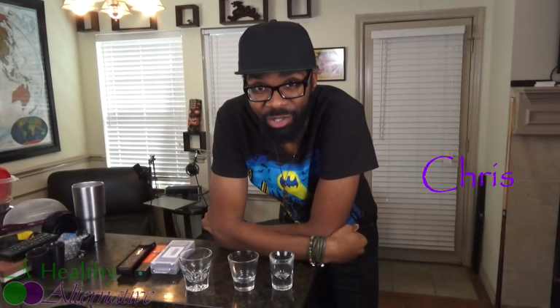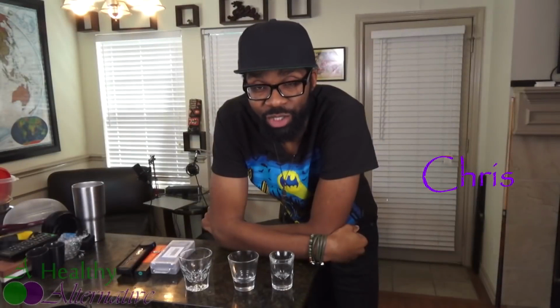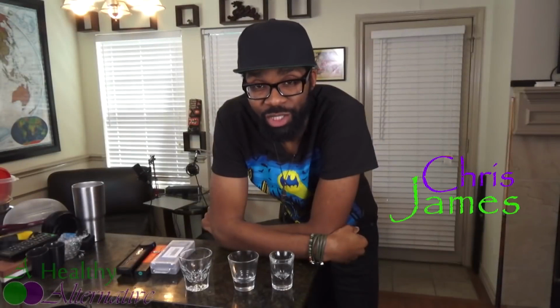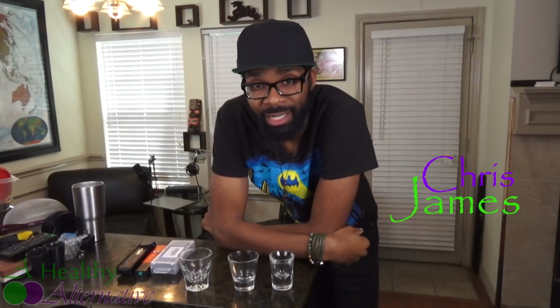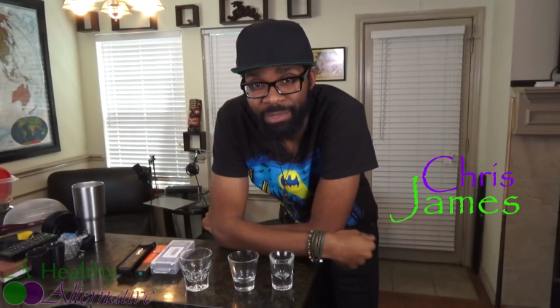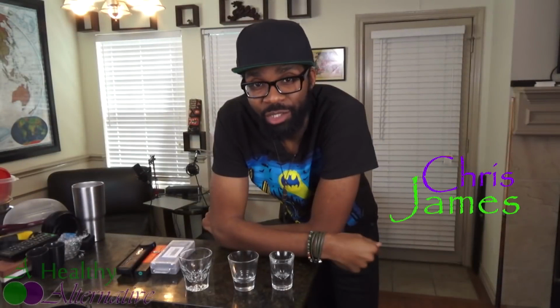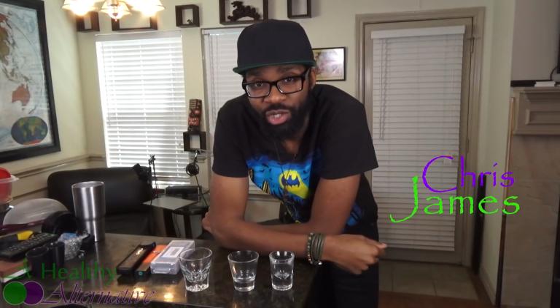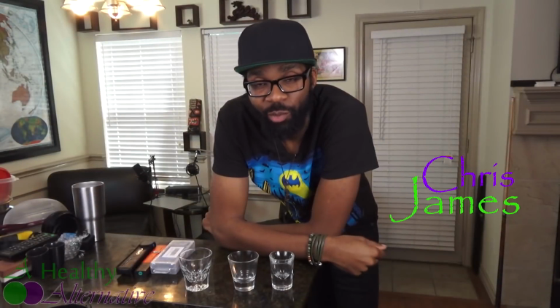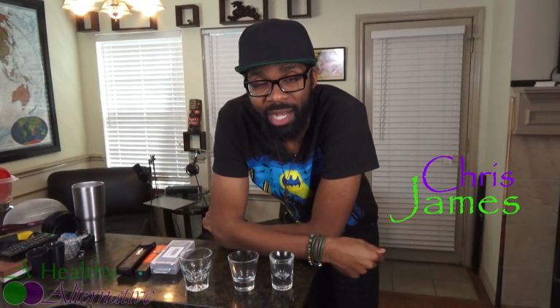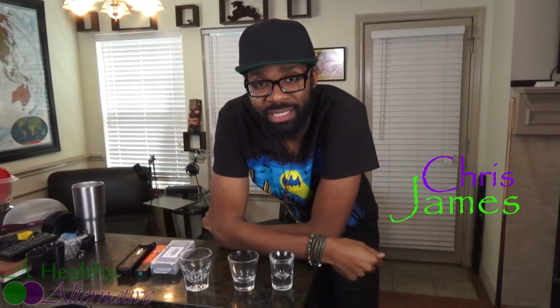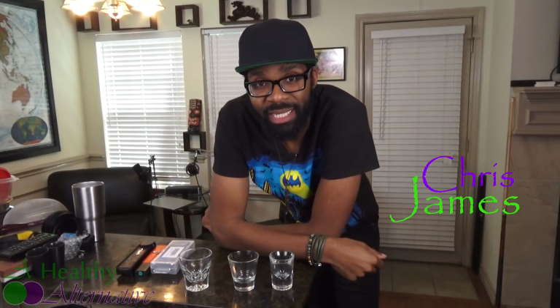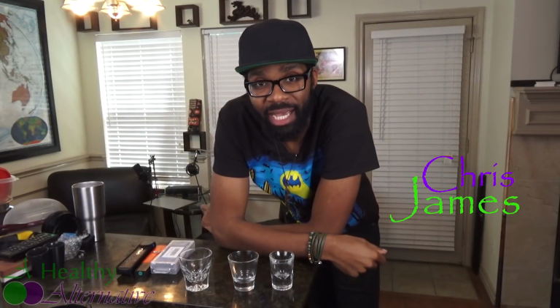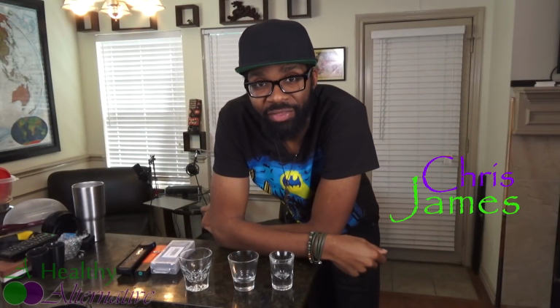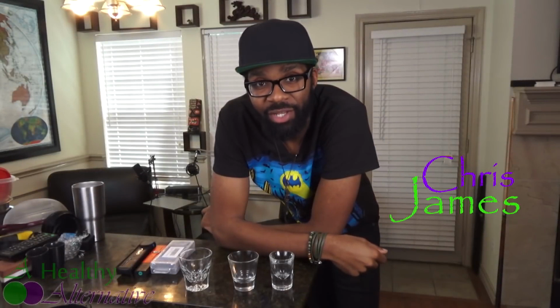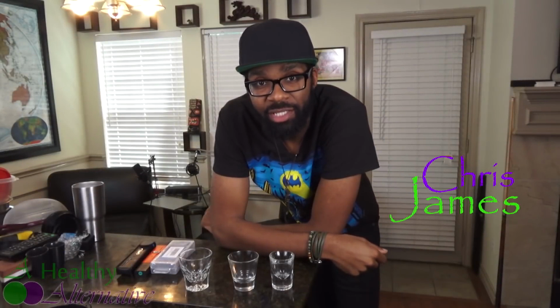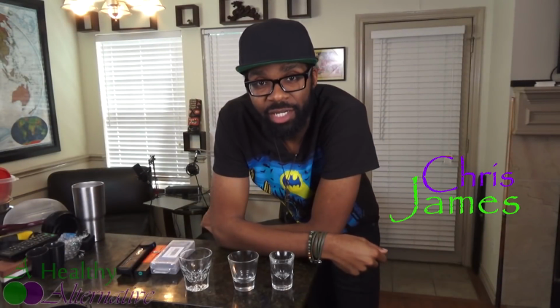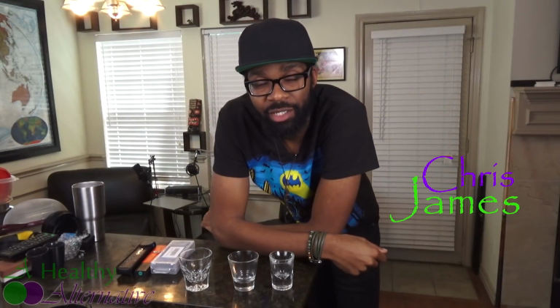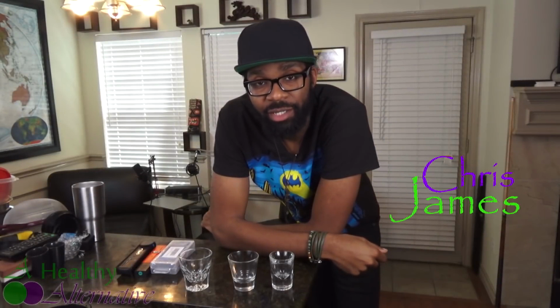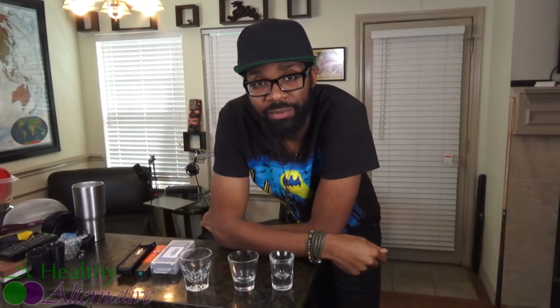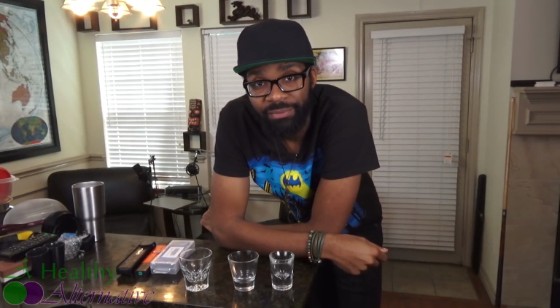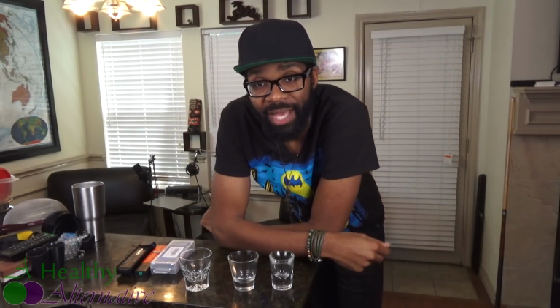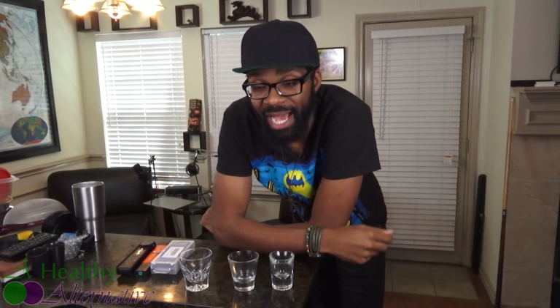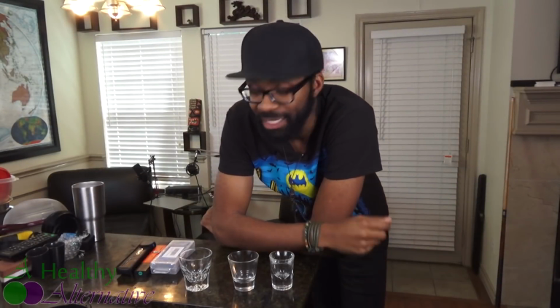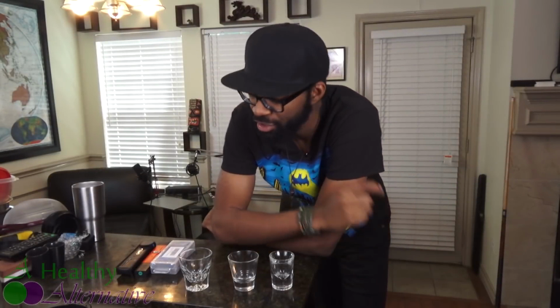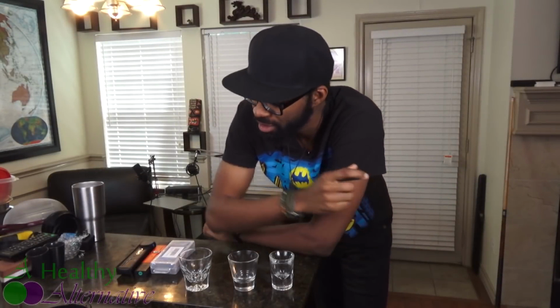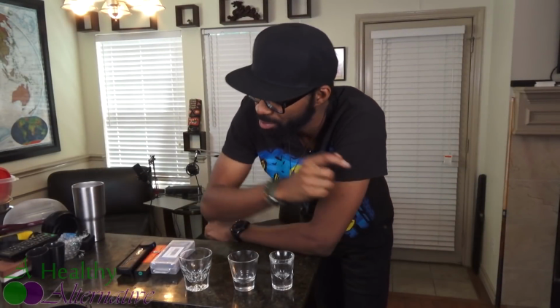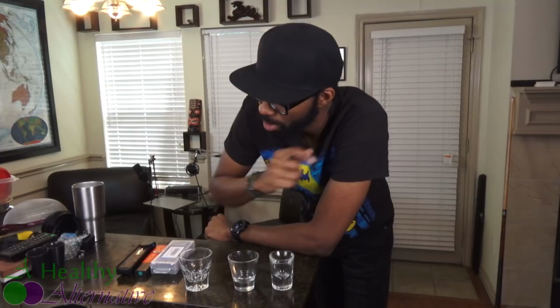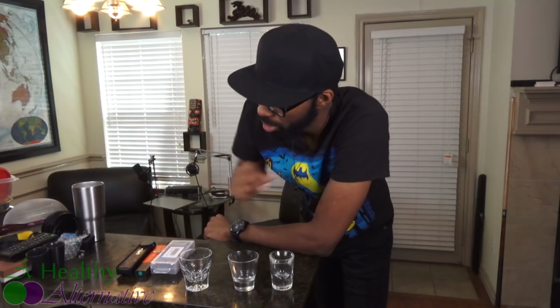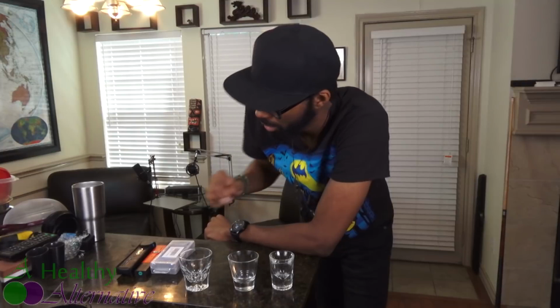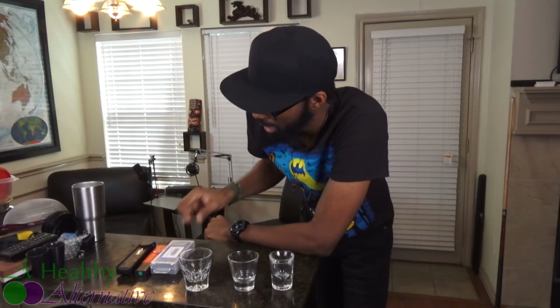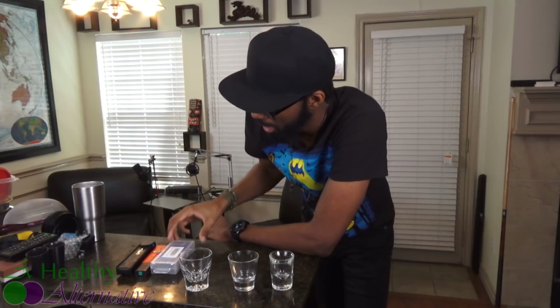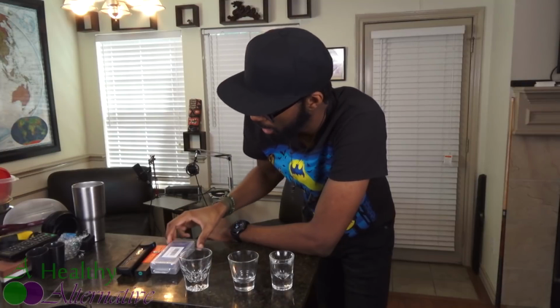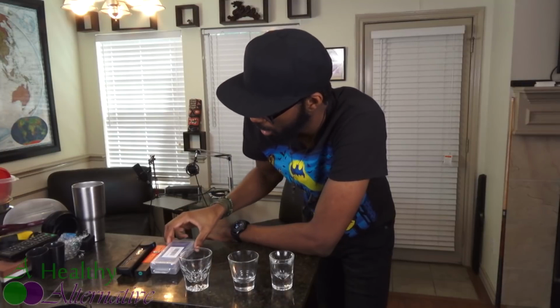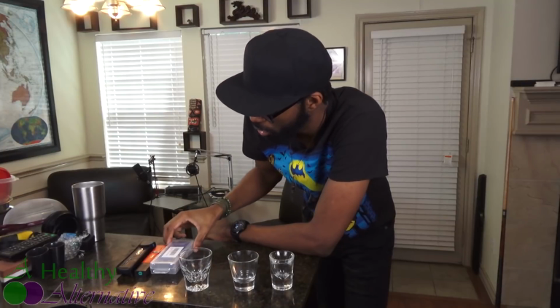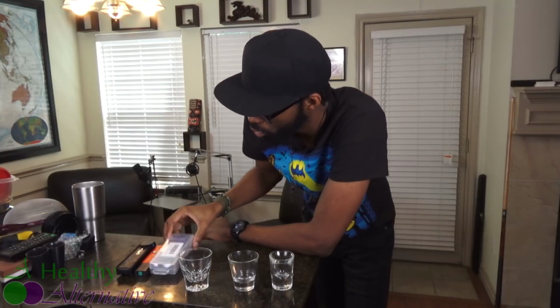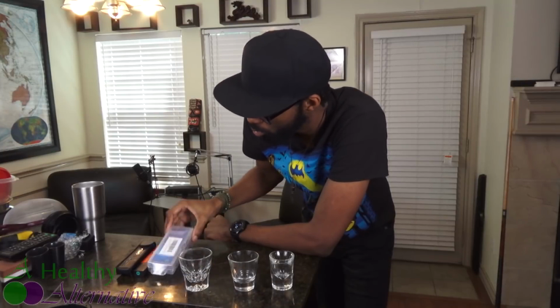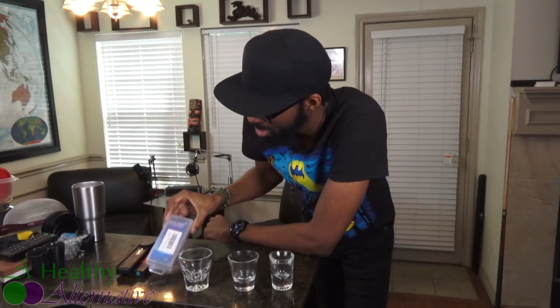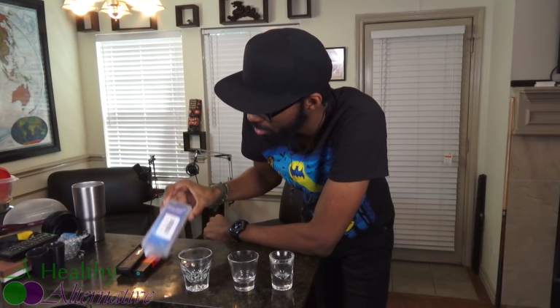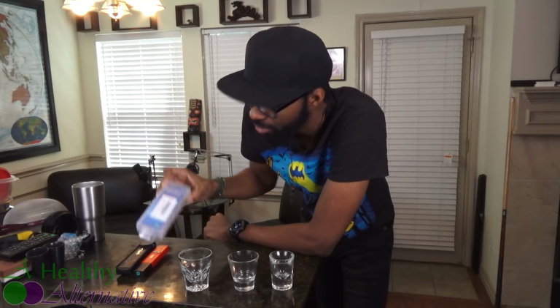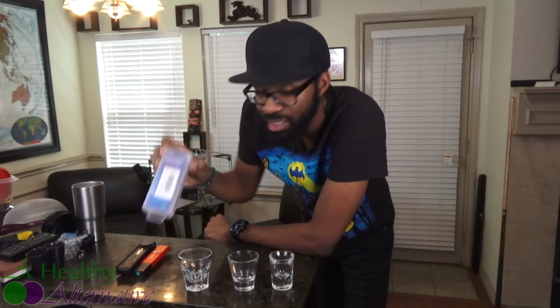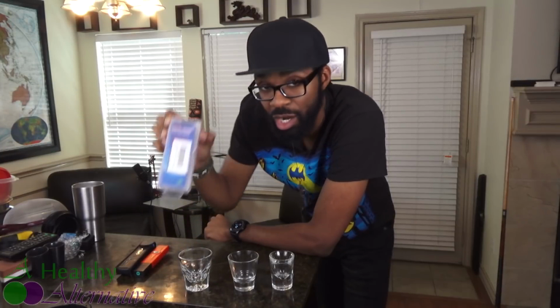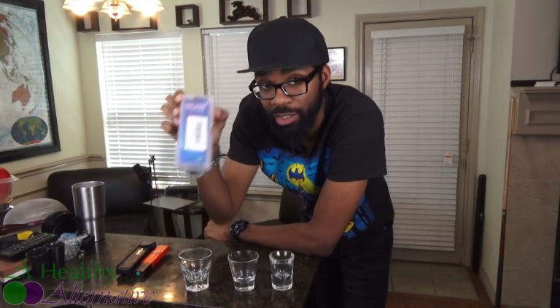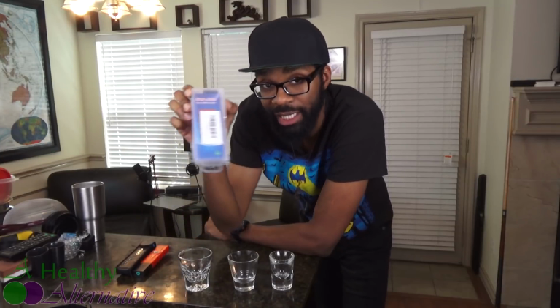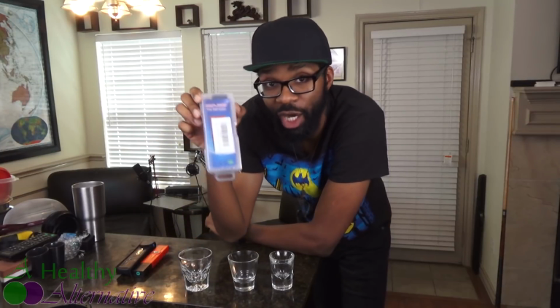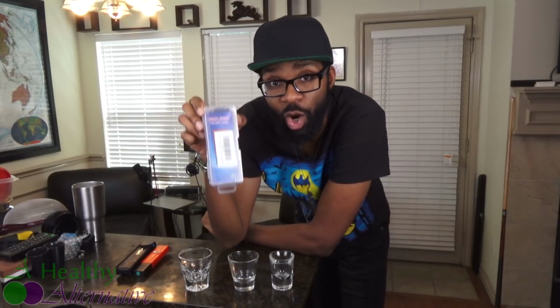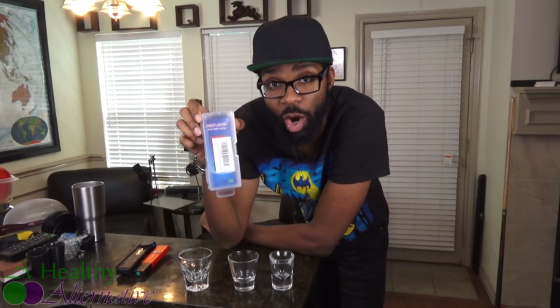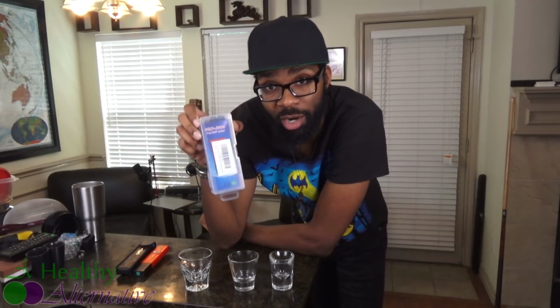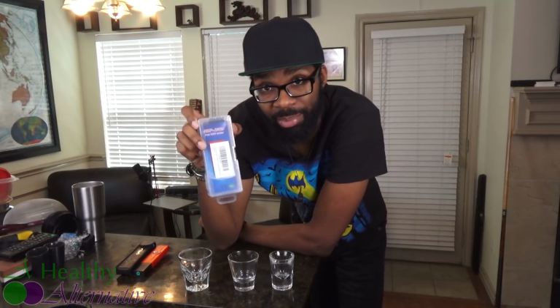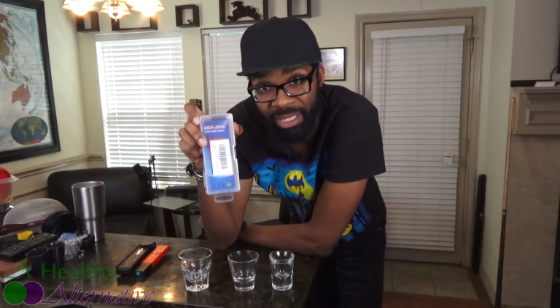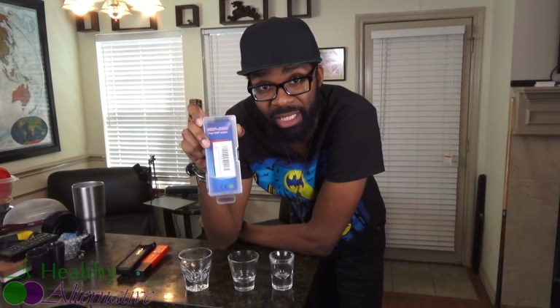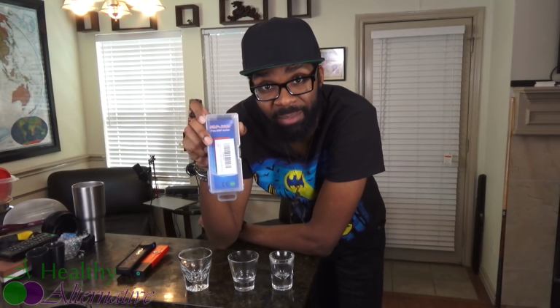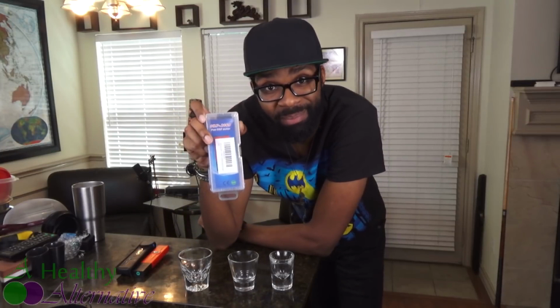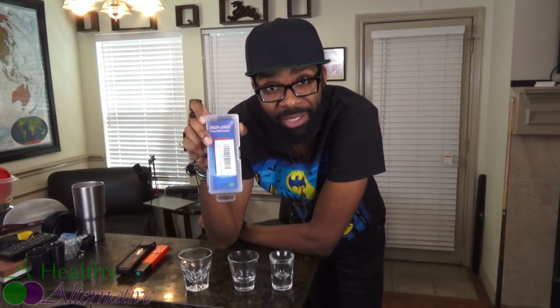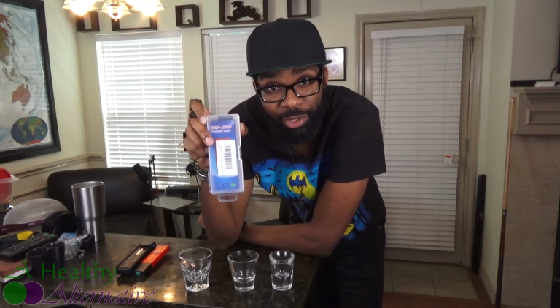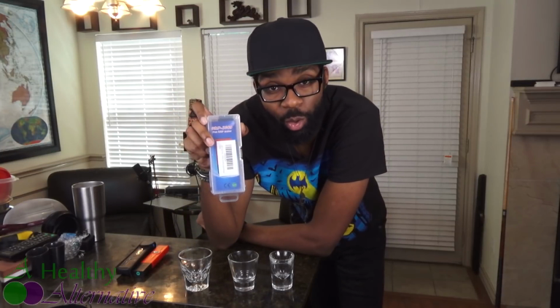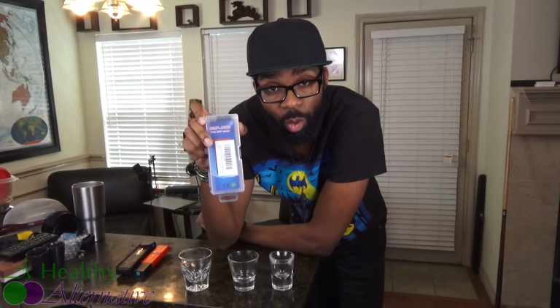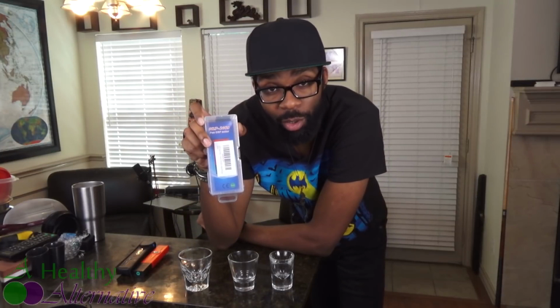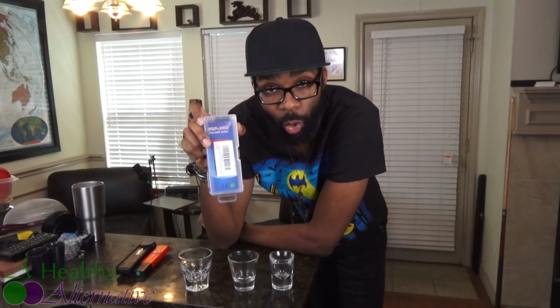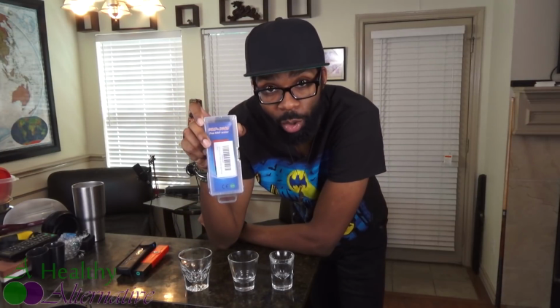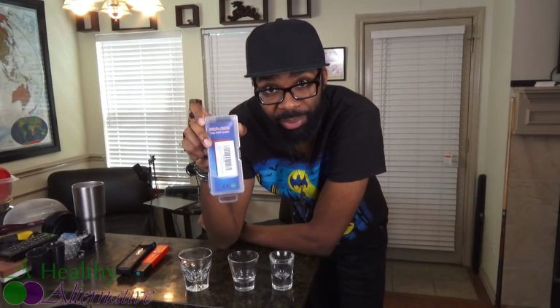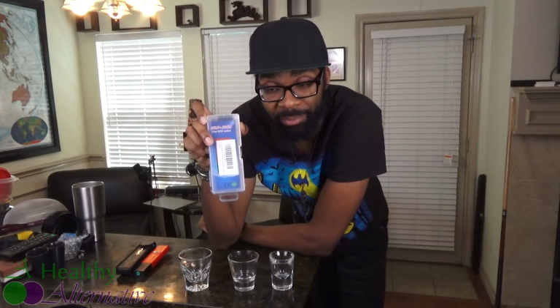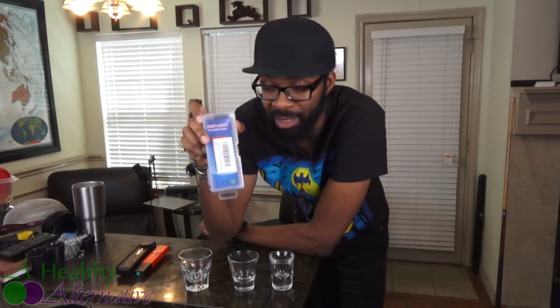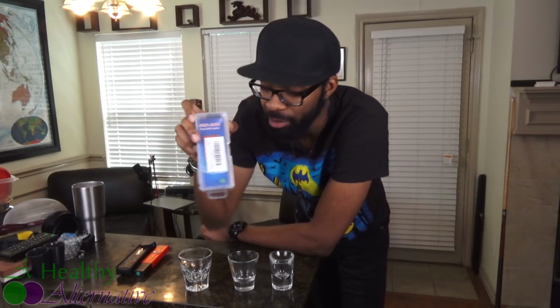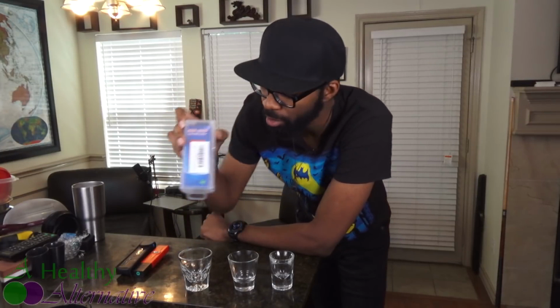I'm Chris James and you're watching A Healthy Alternative. I just bought a new meter — it's called an ORP meter.